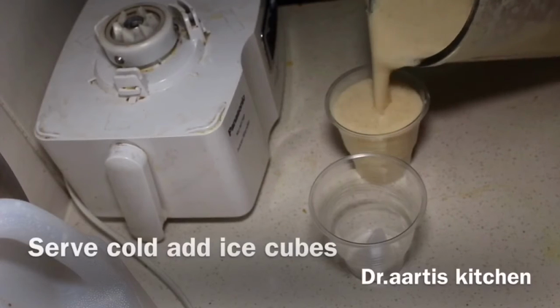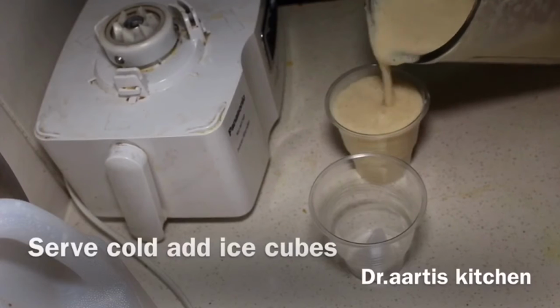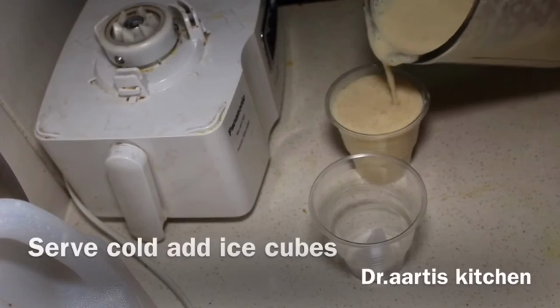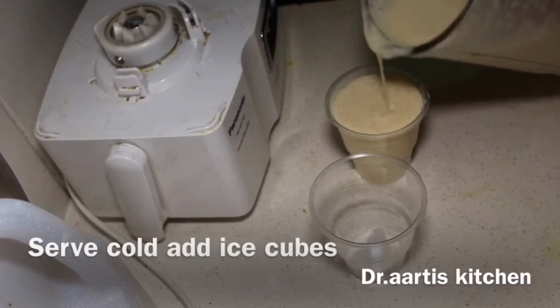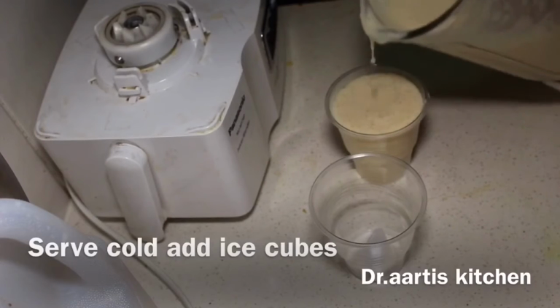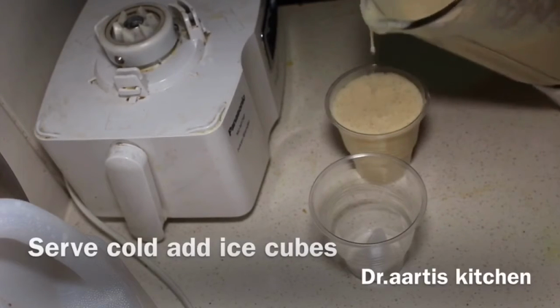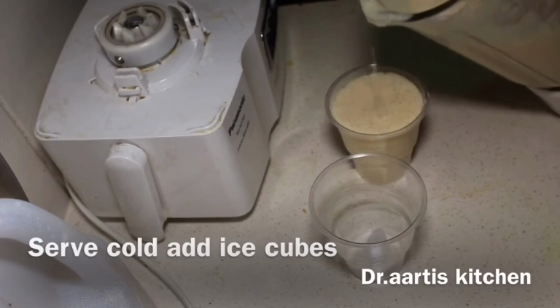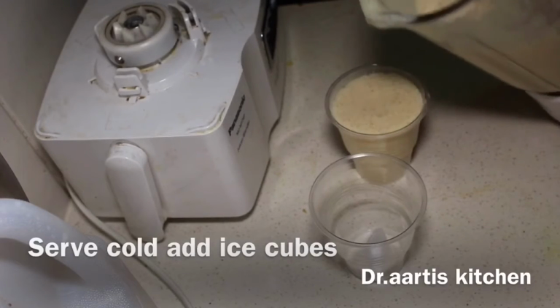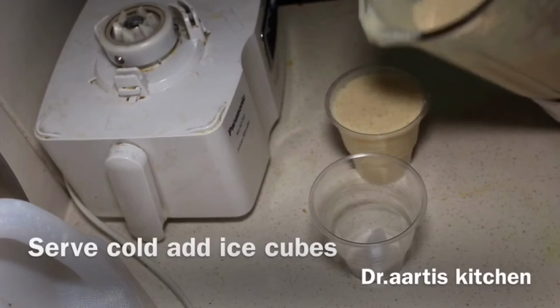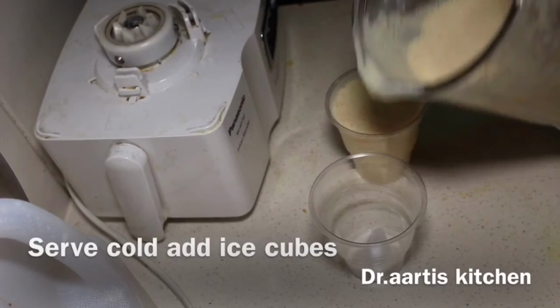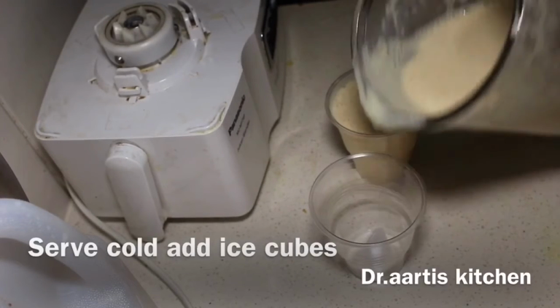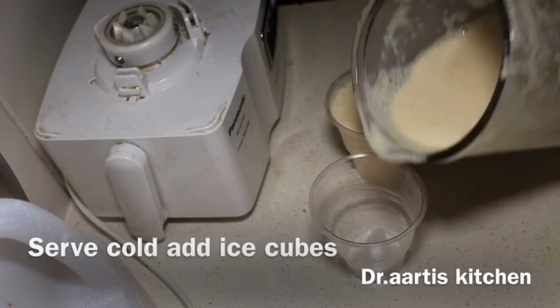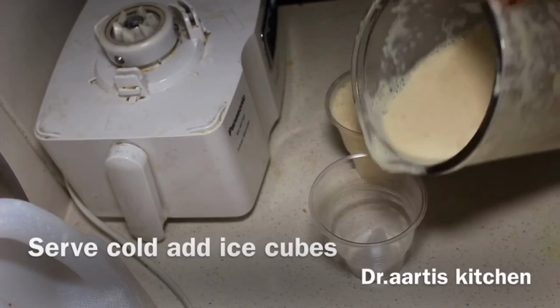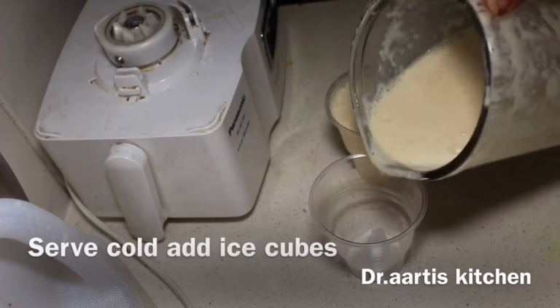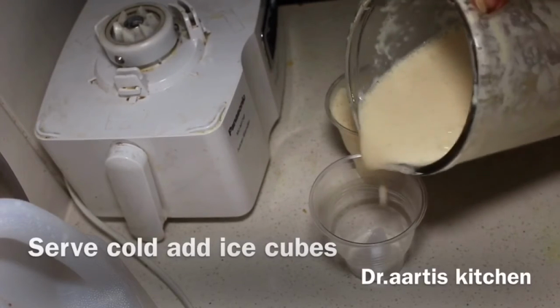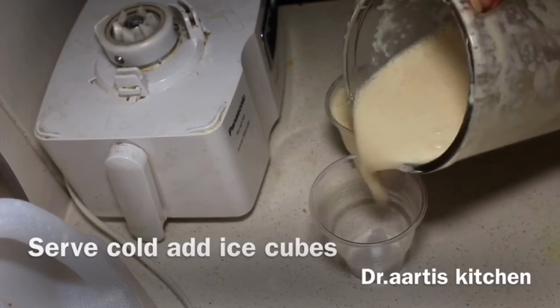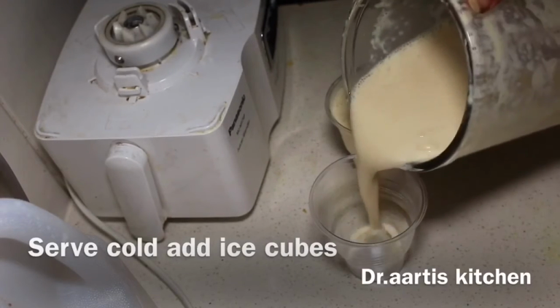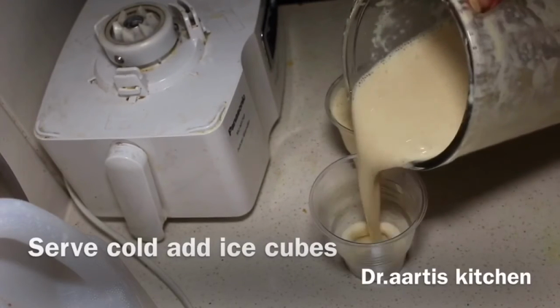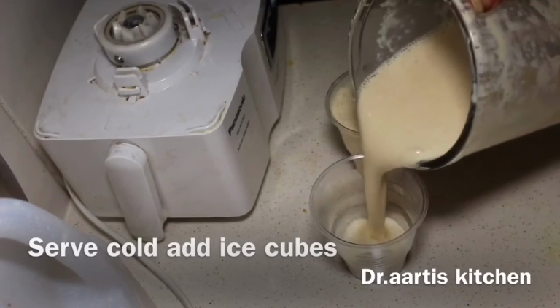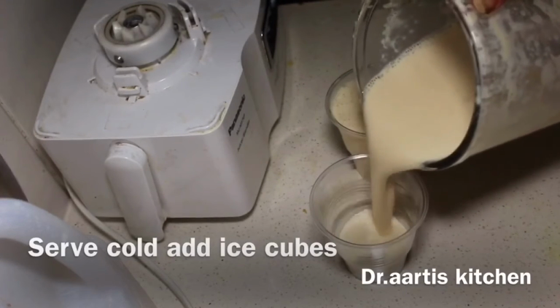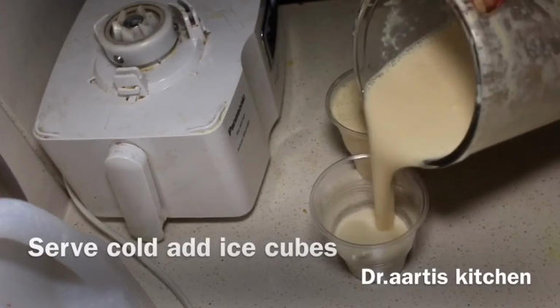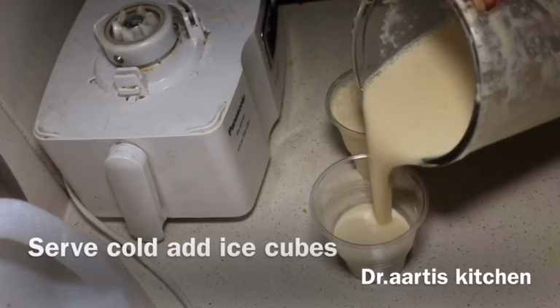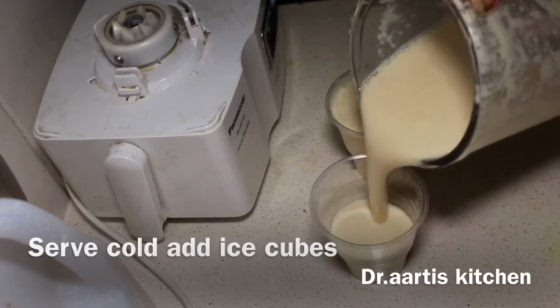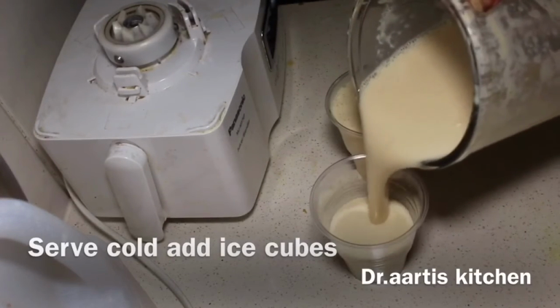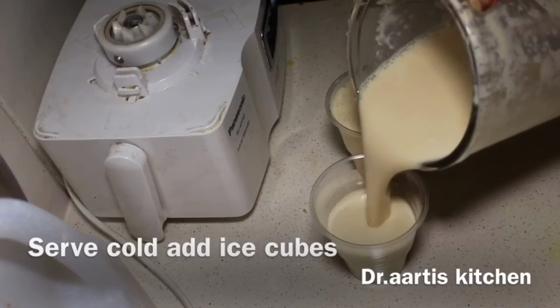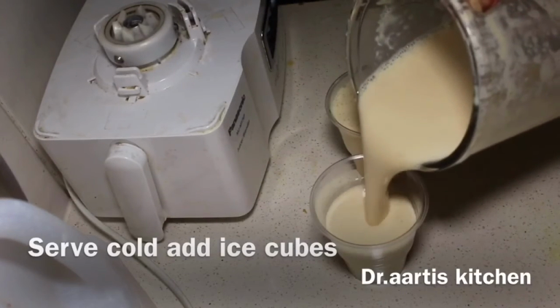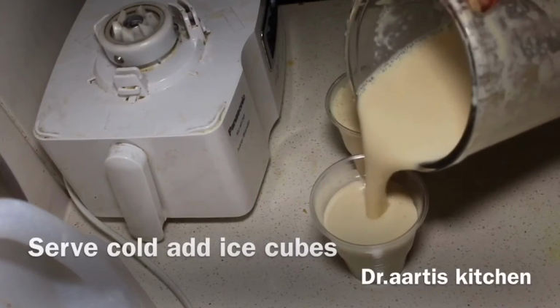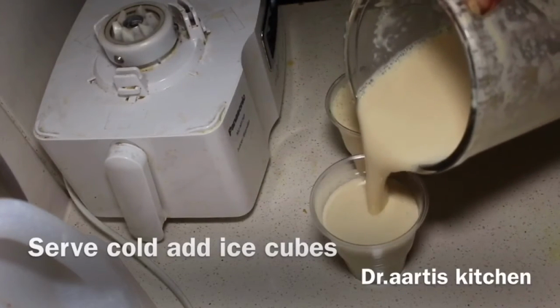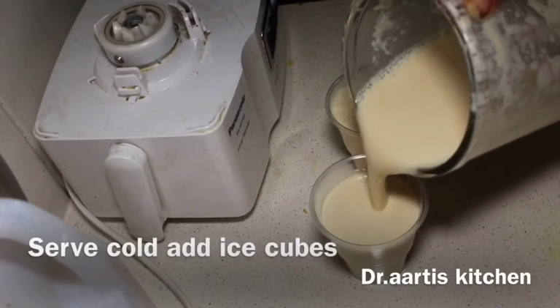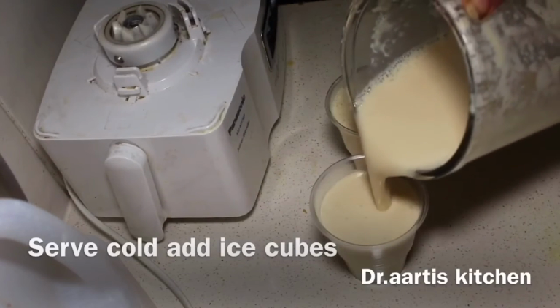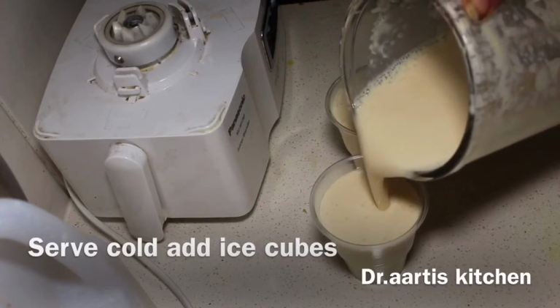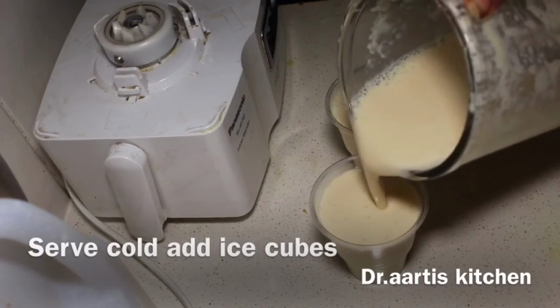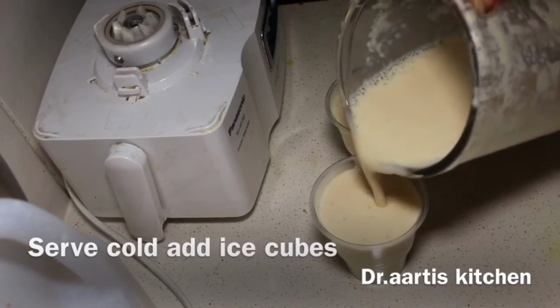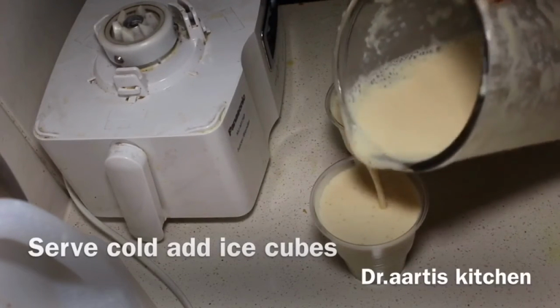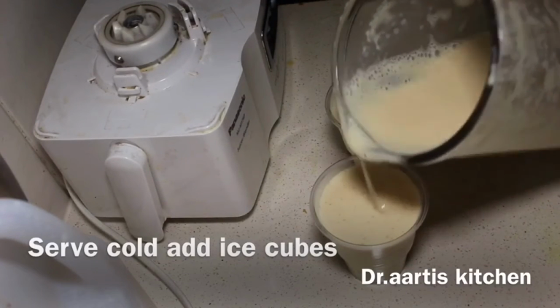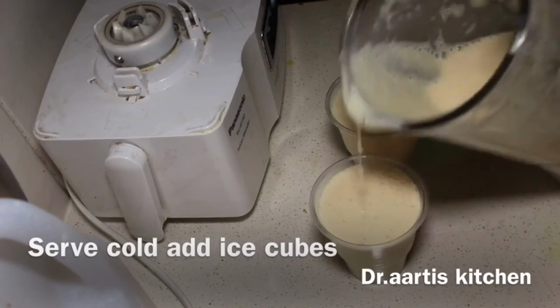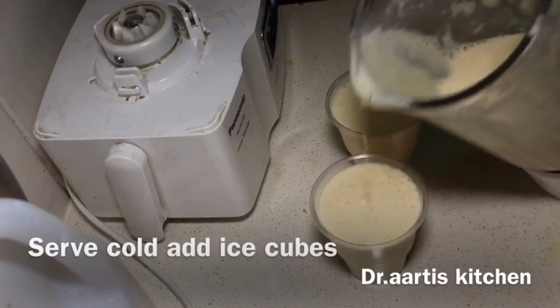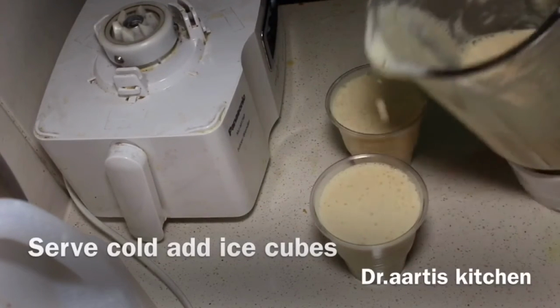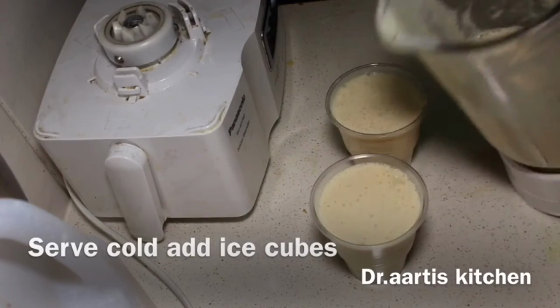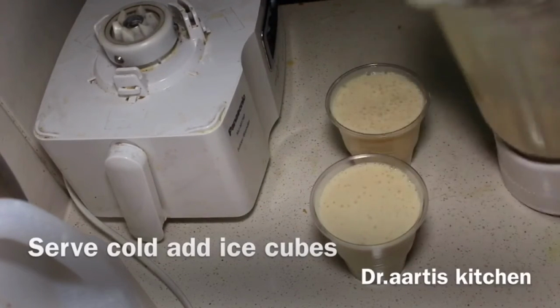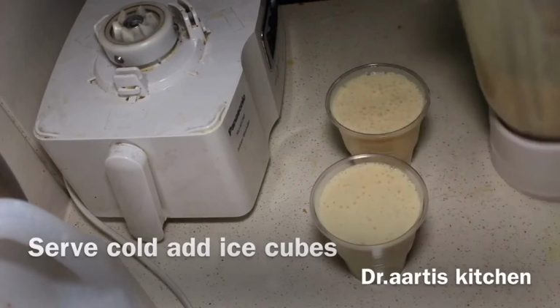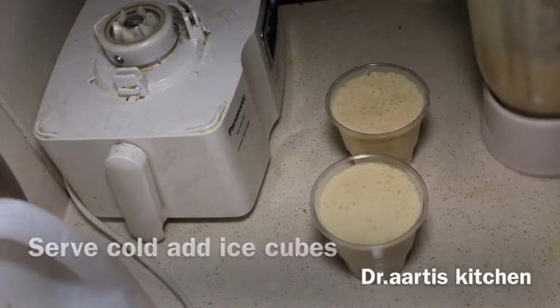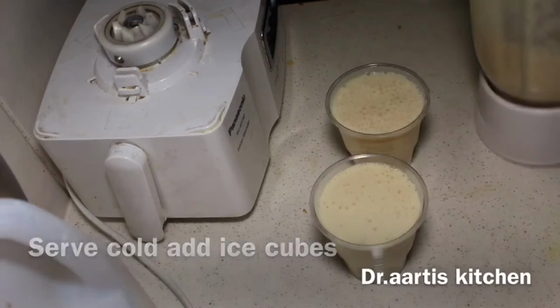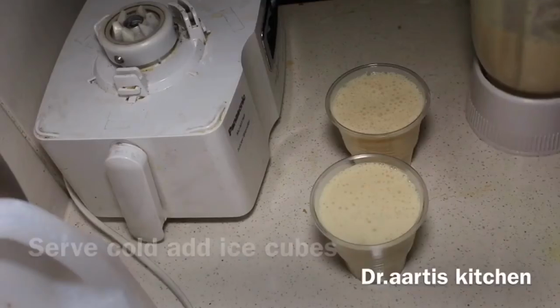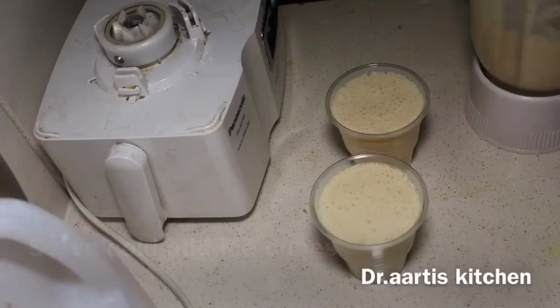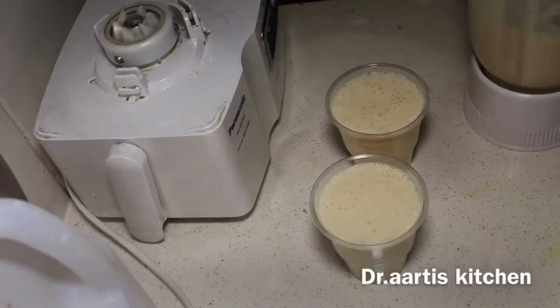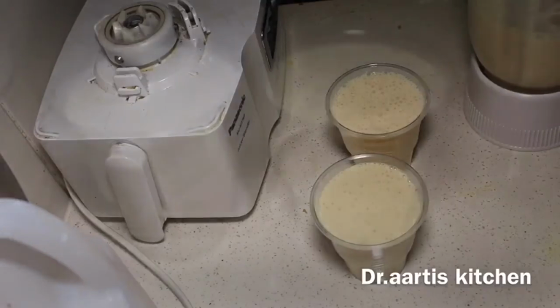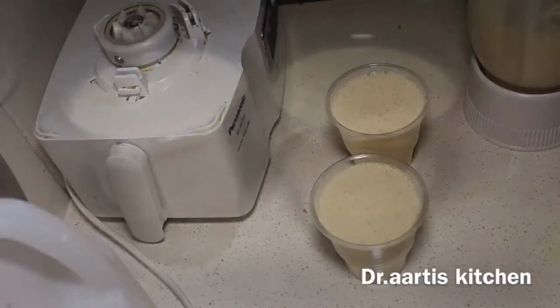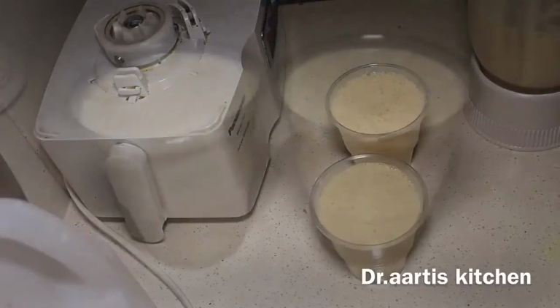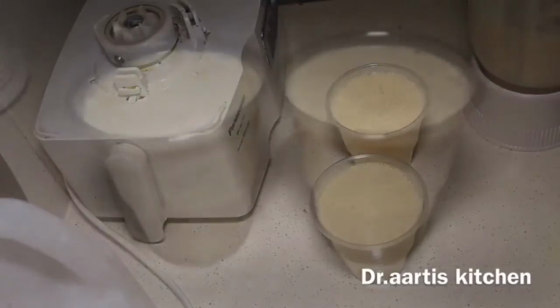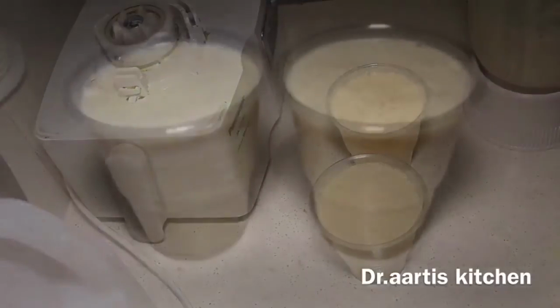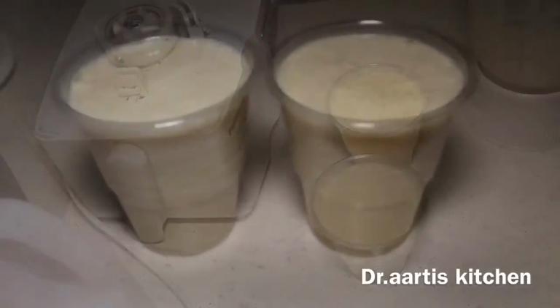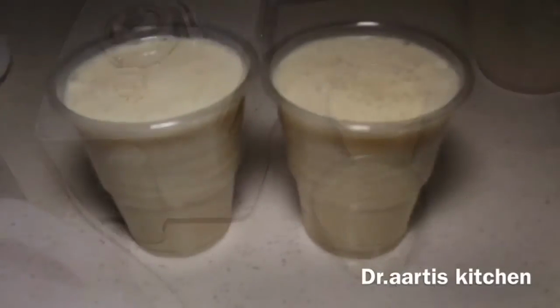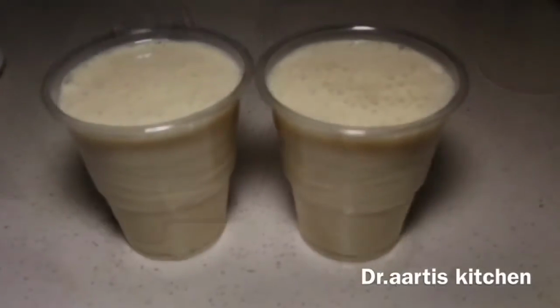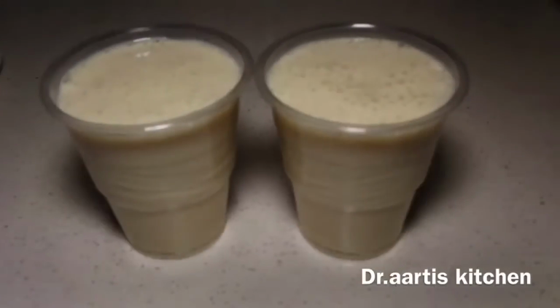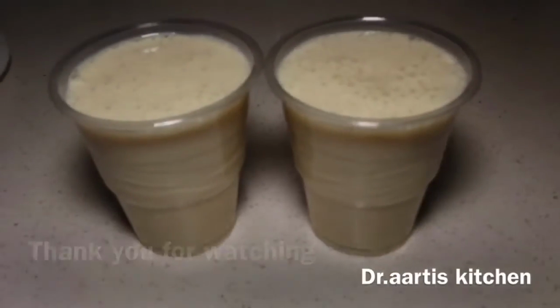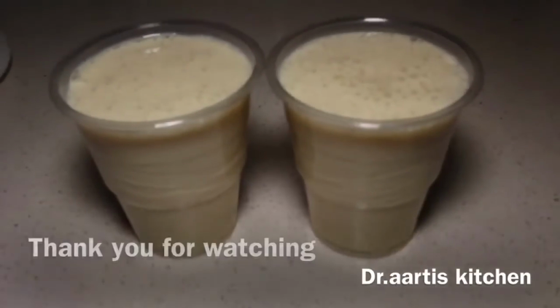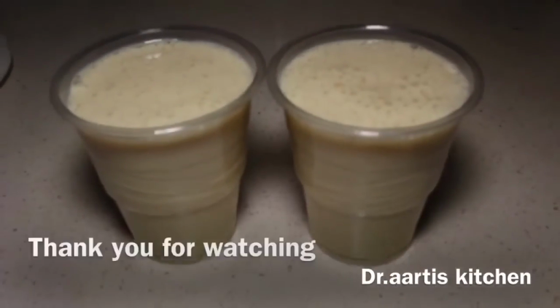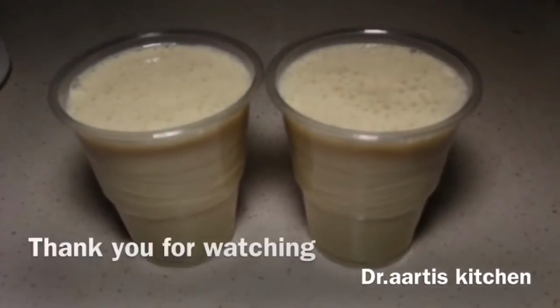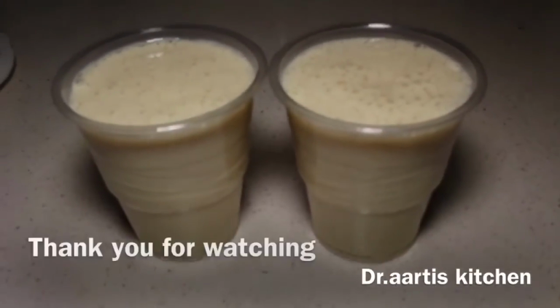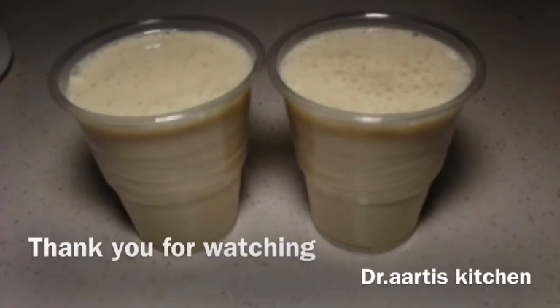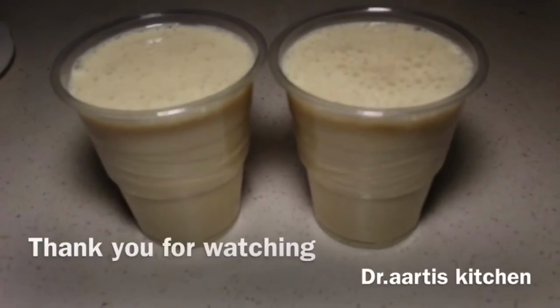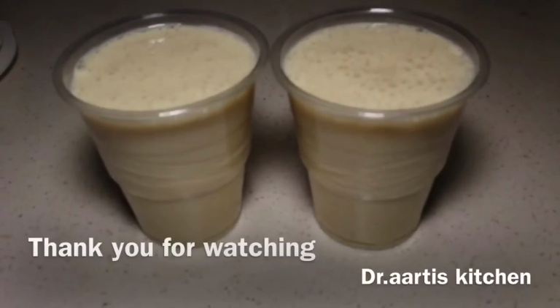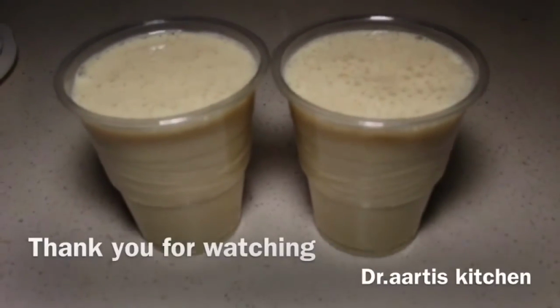Add ice cubes and serve cold. Thank you for watching — please like, share, comment, and subscribe.